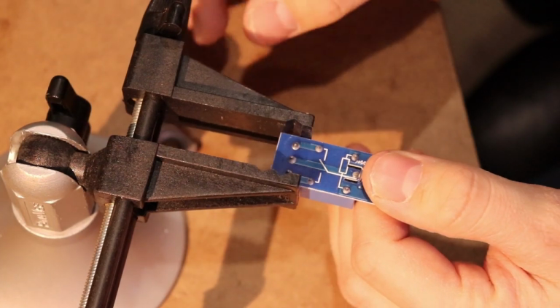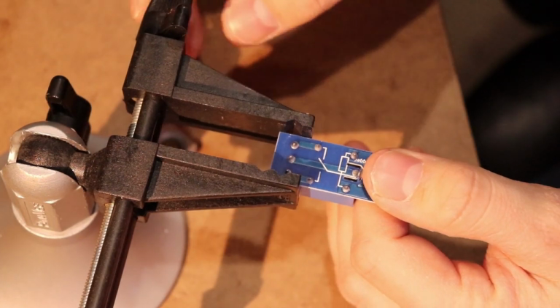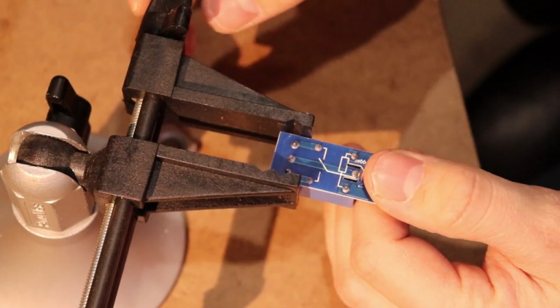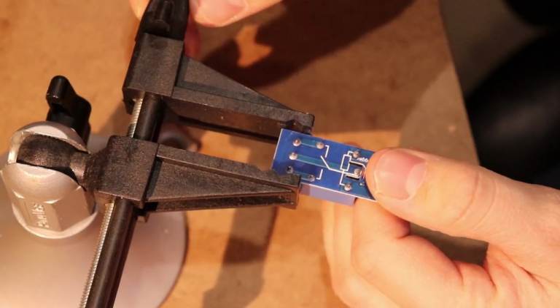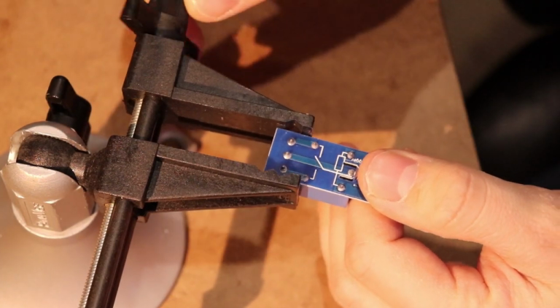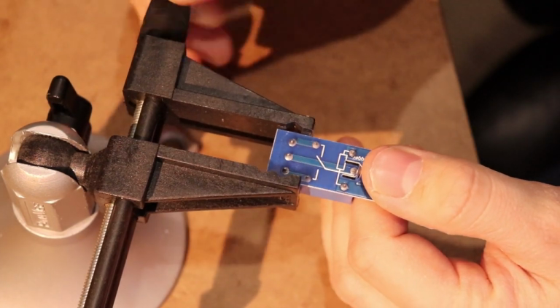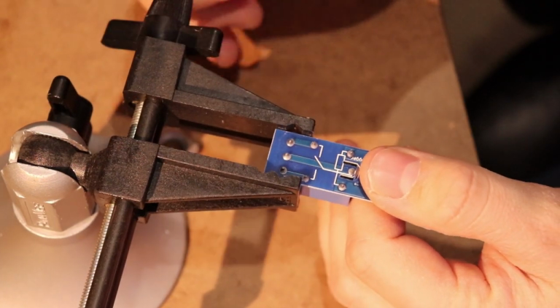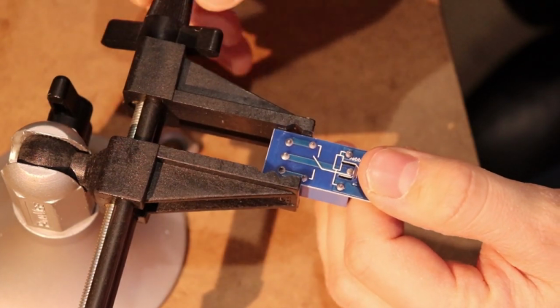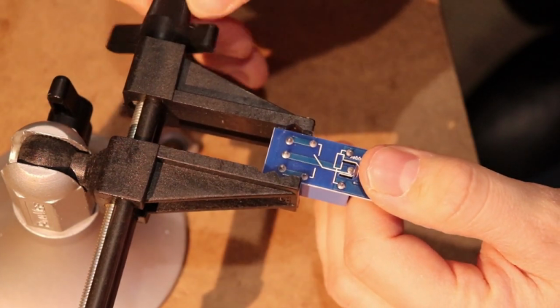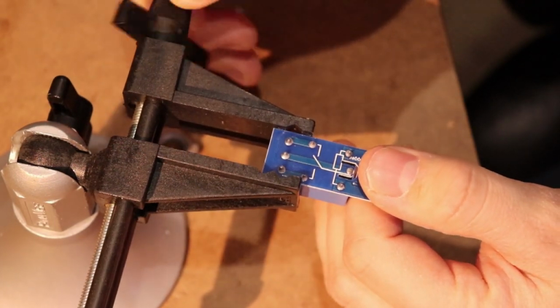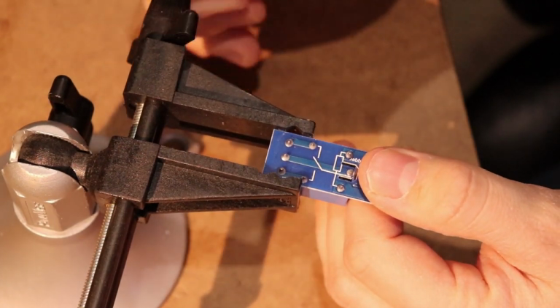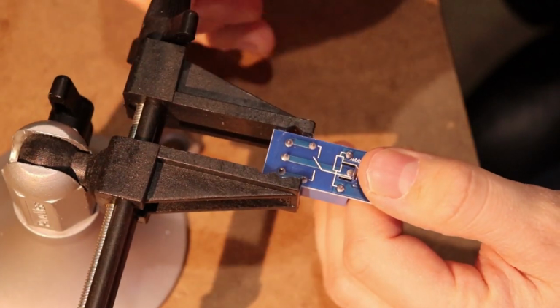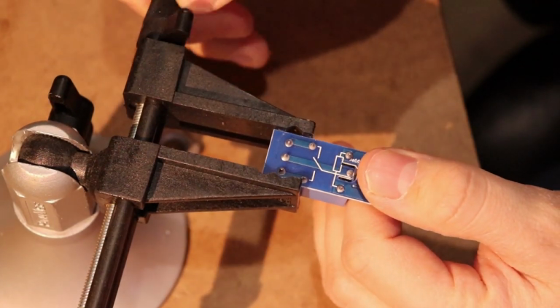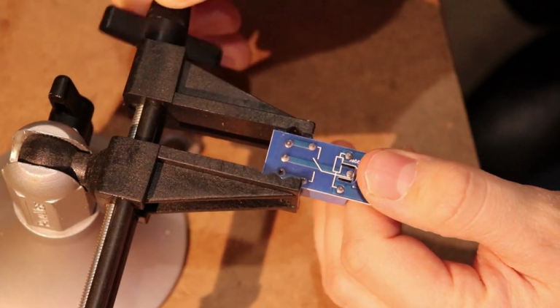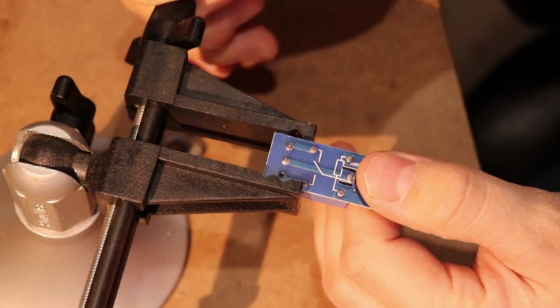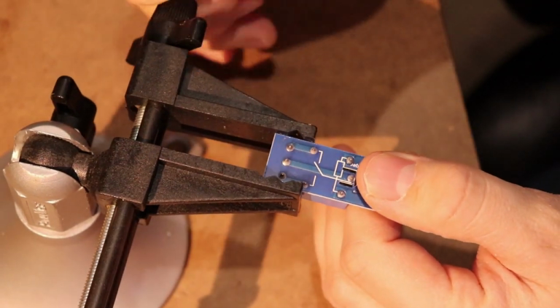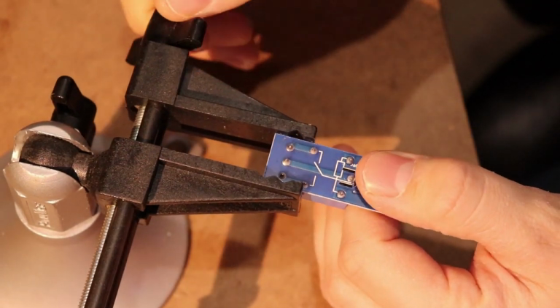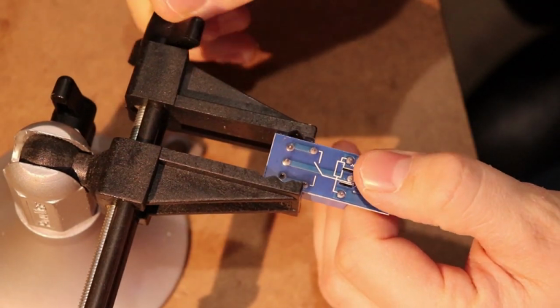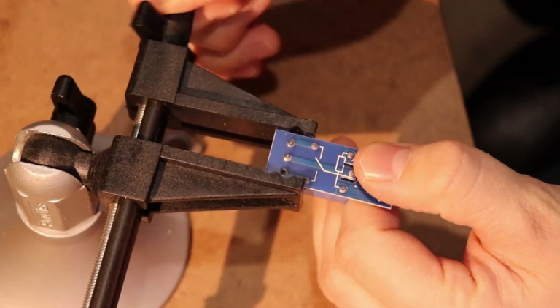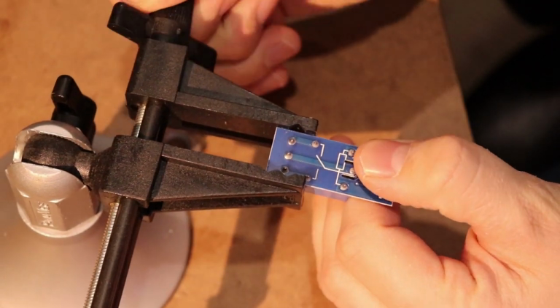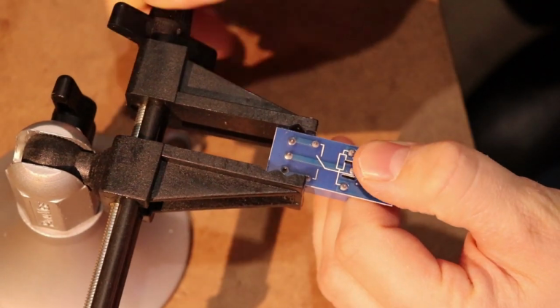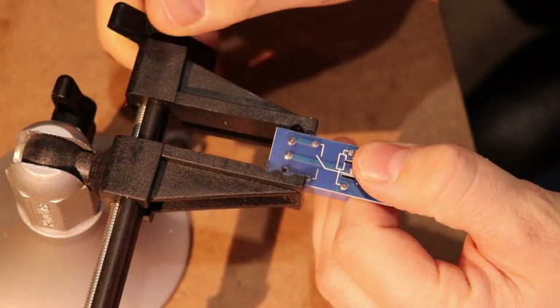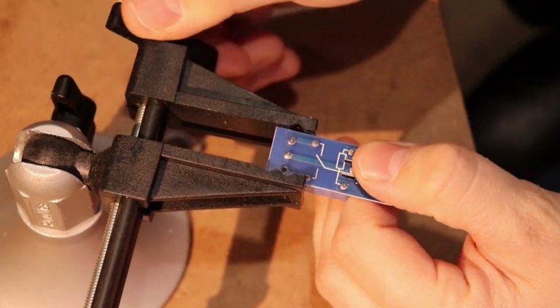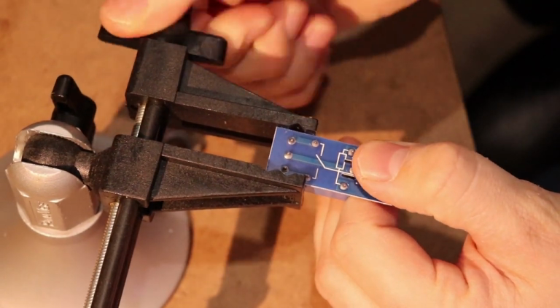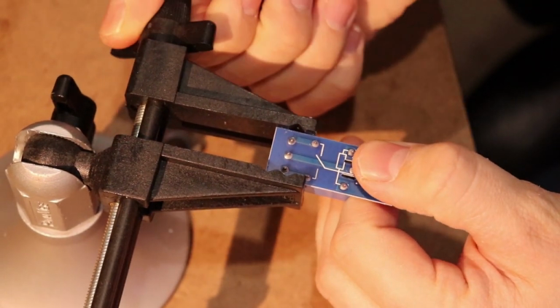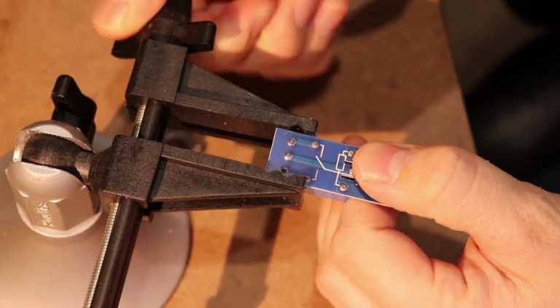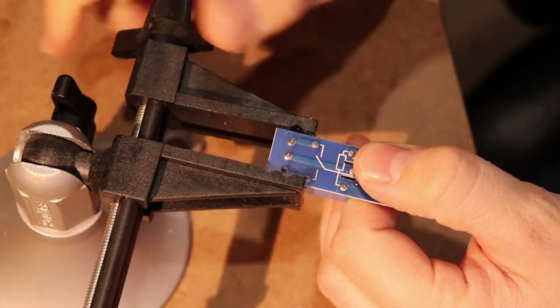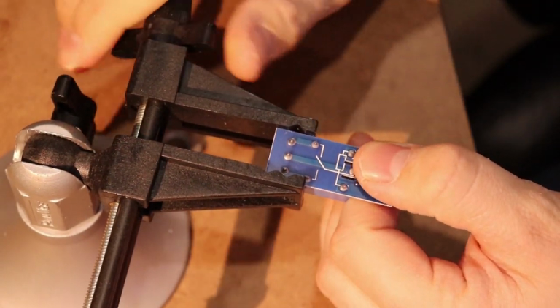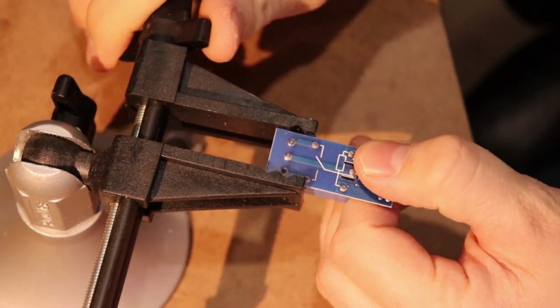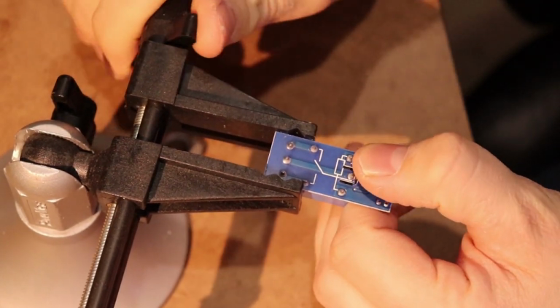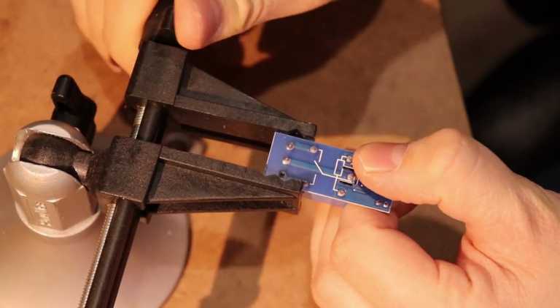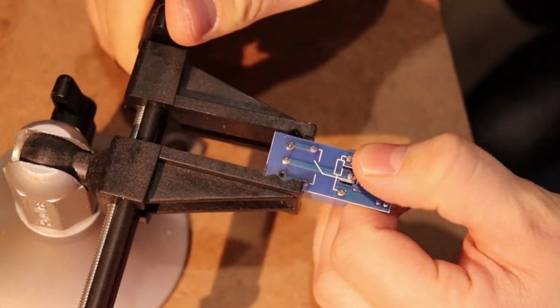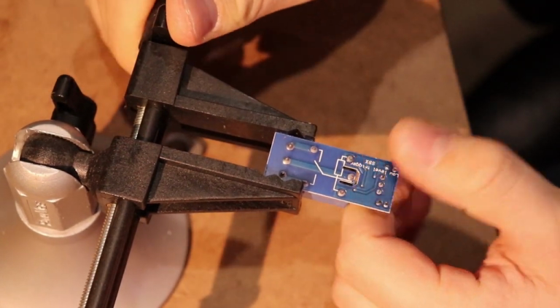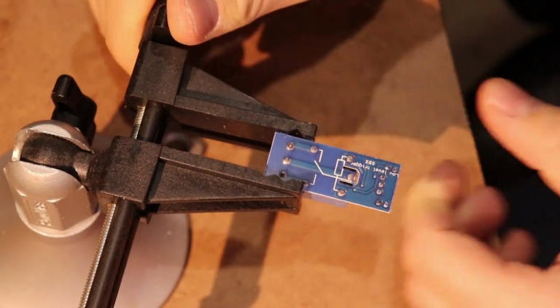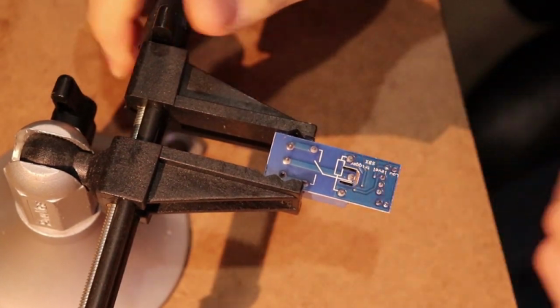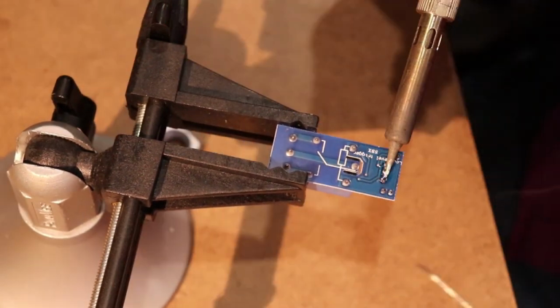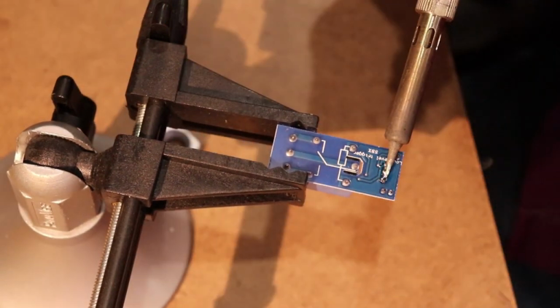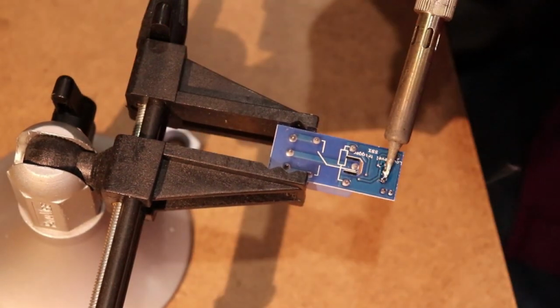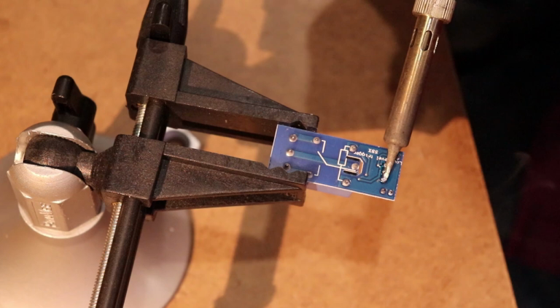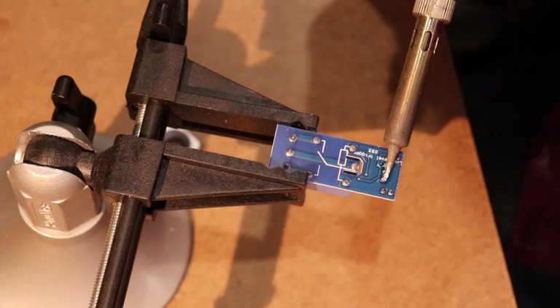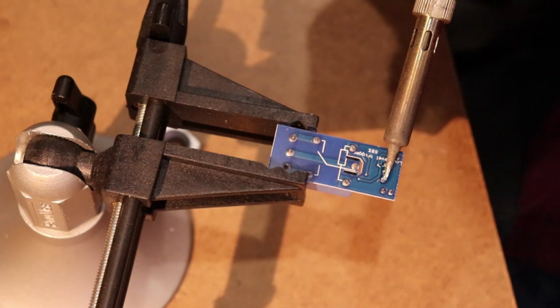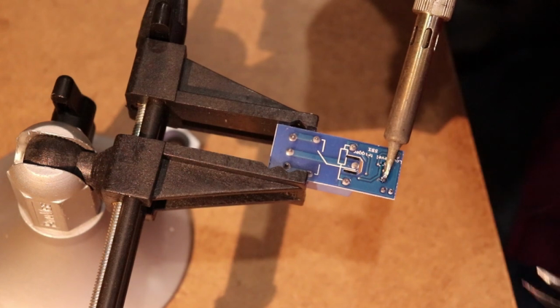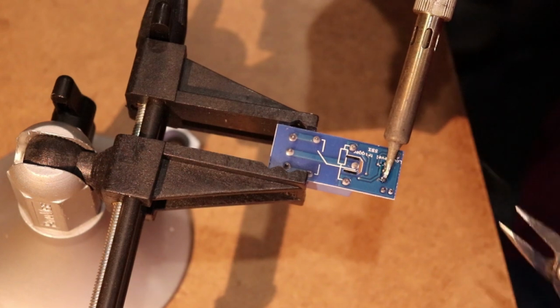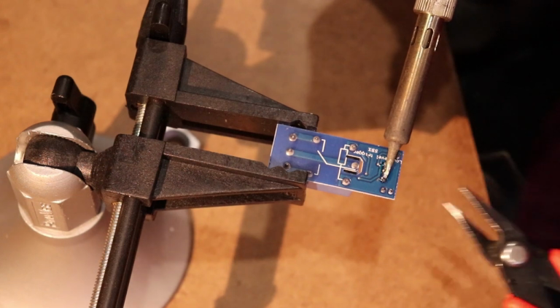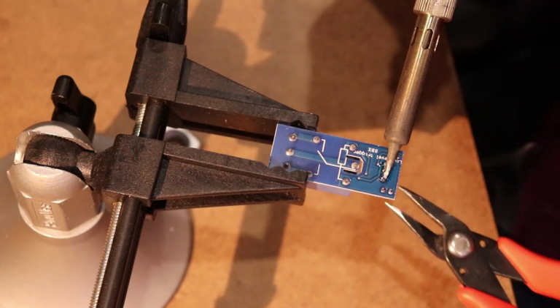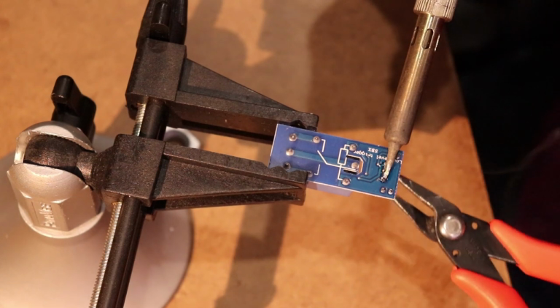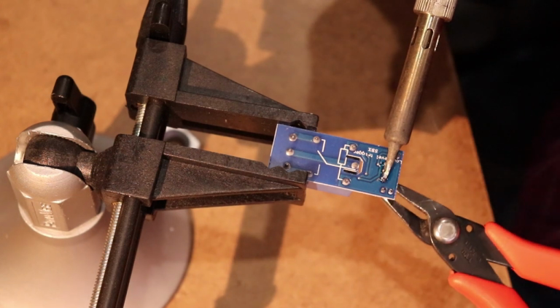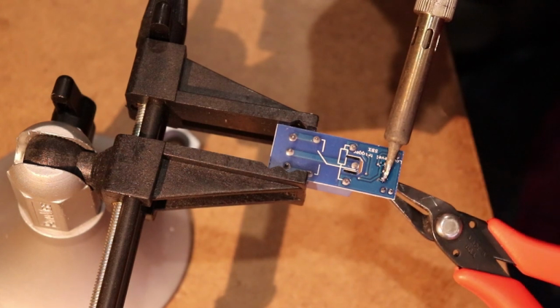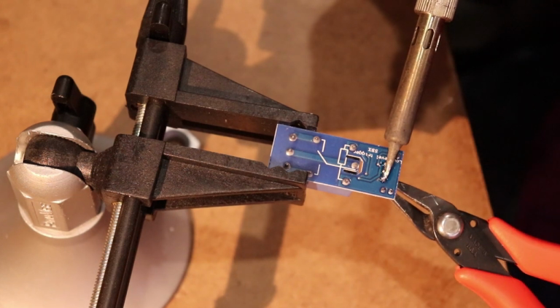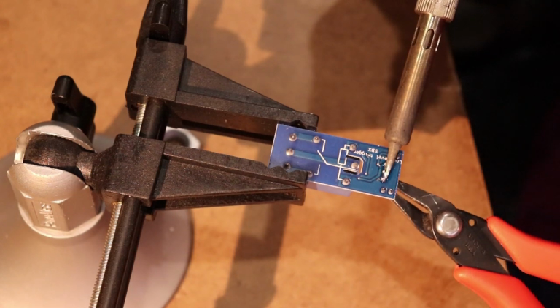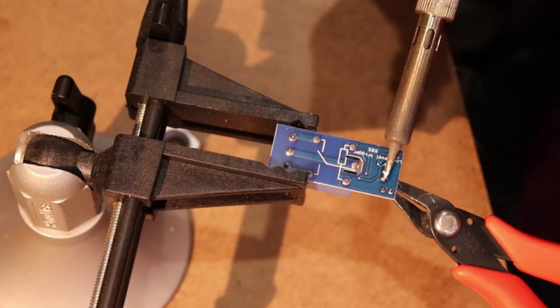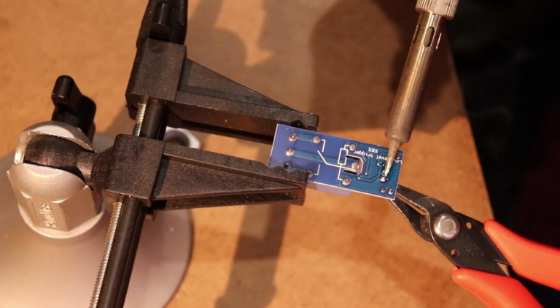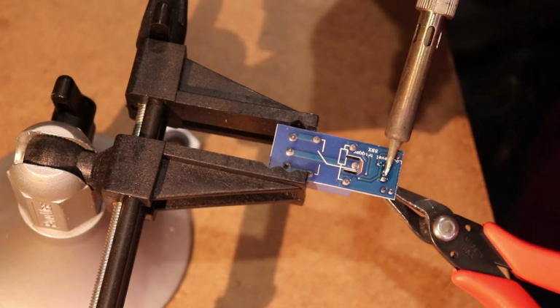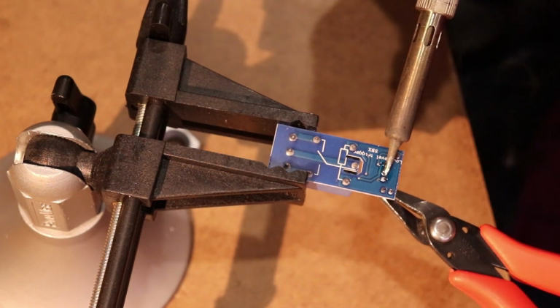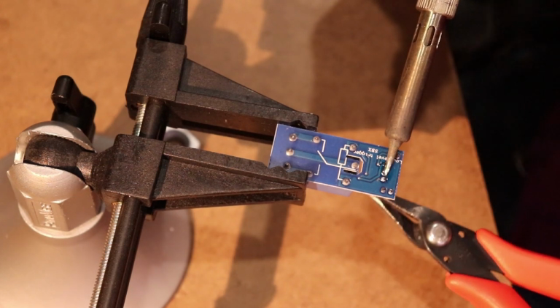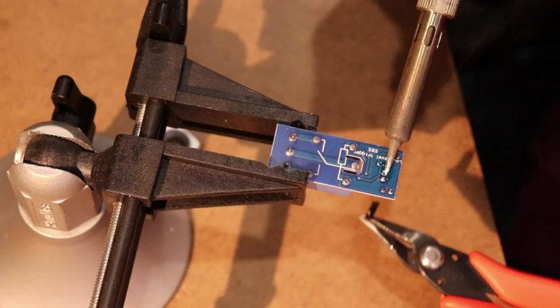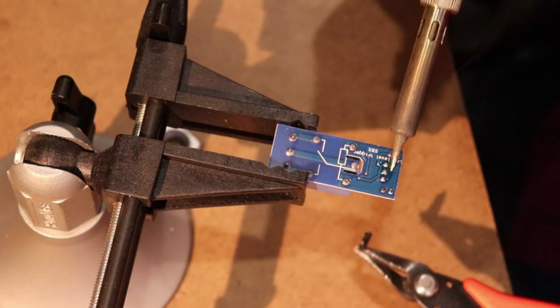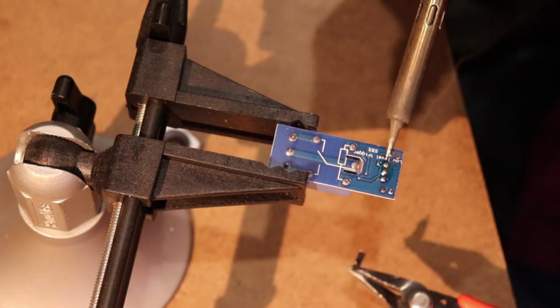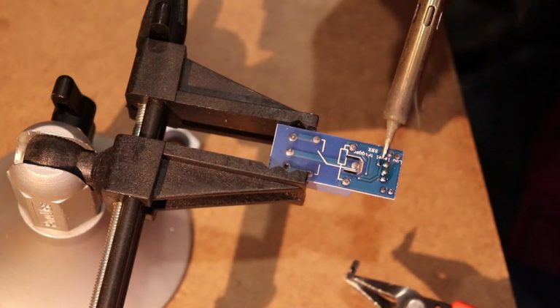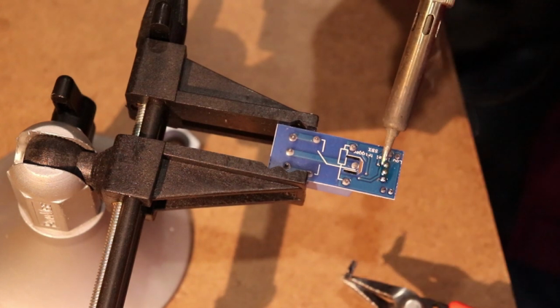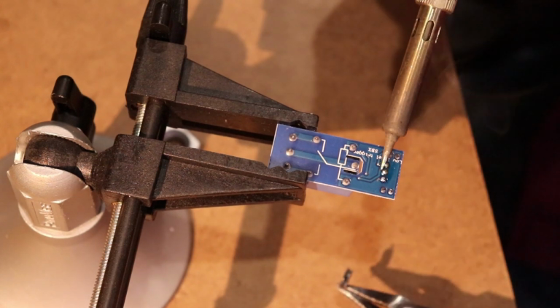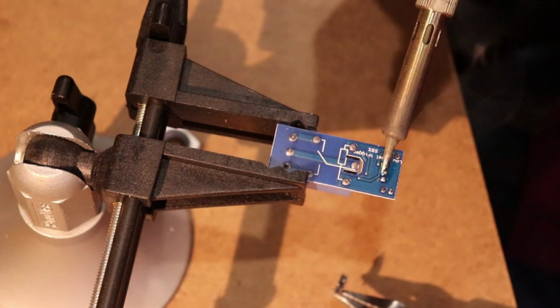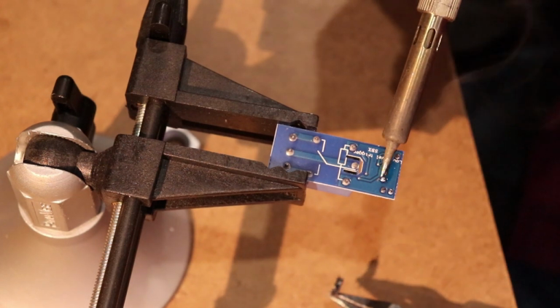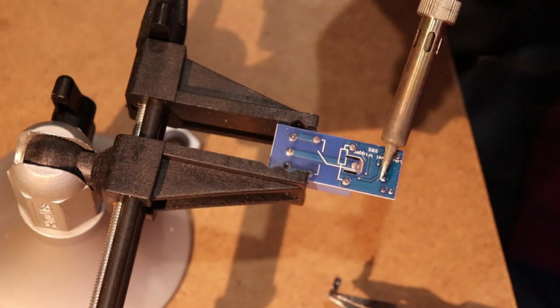Now that I have a firm understanding of this relay, I'm going to solder some wires to it so that I can supply power and a signal to it.